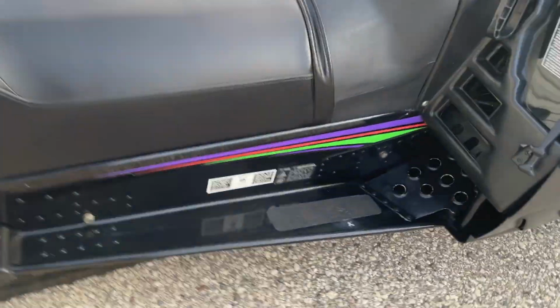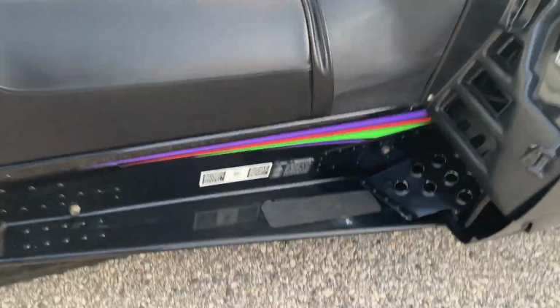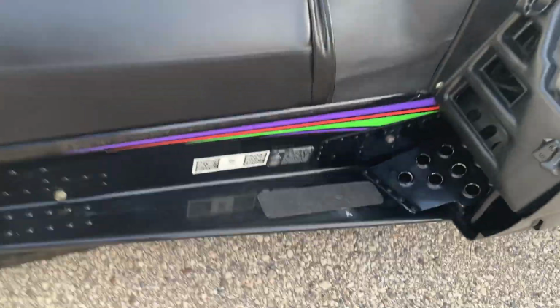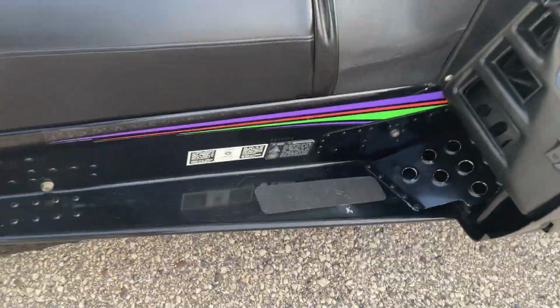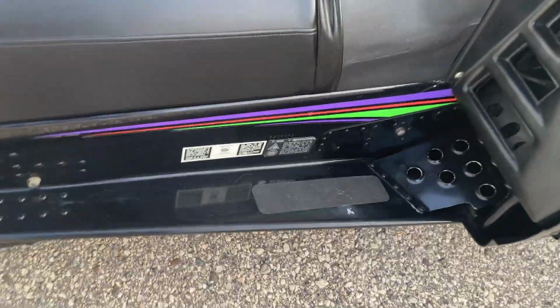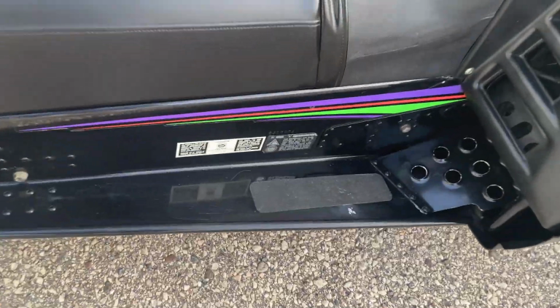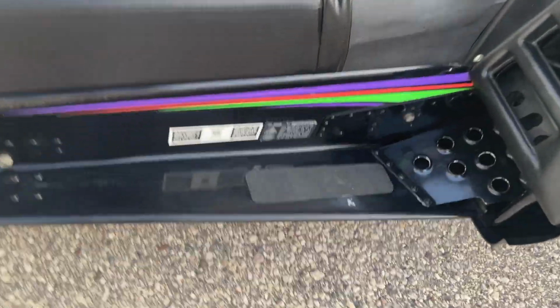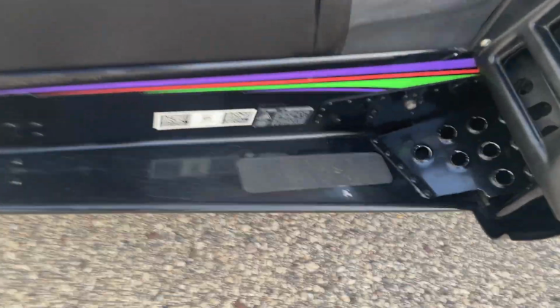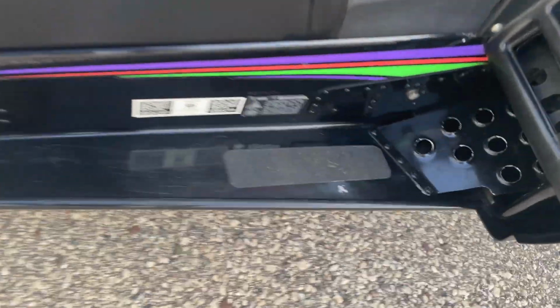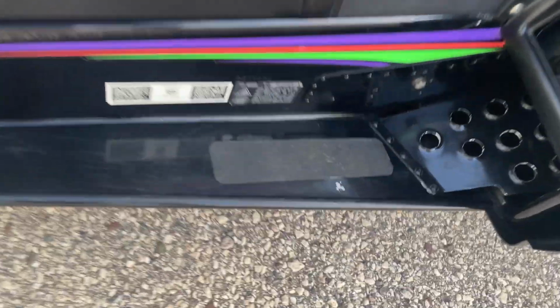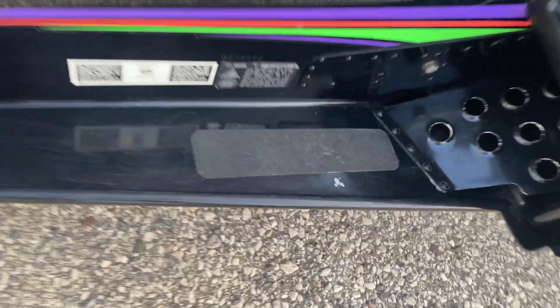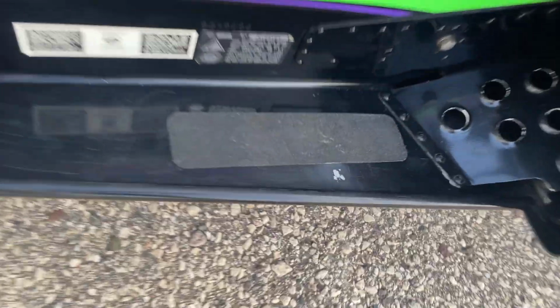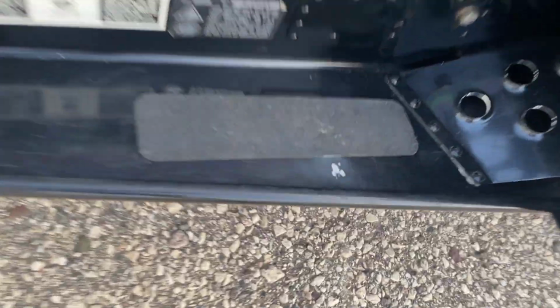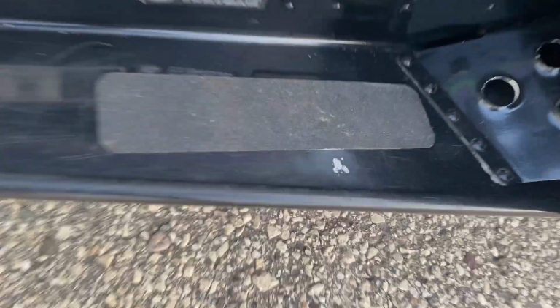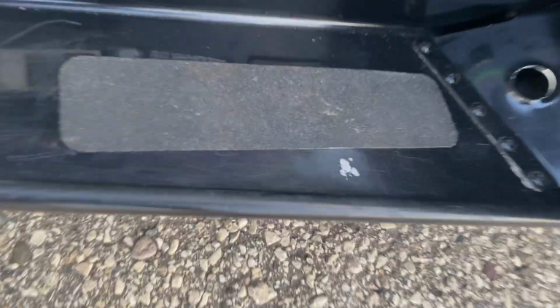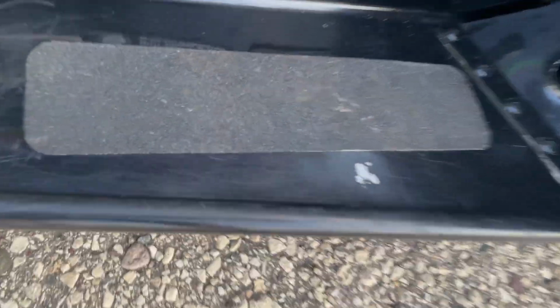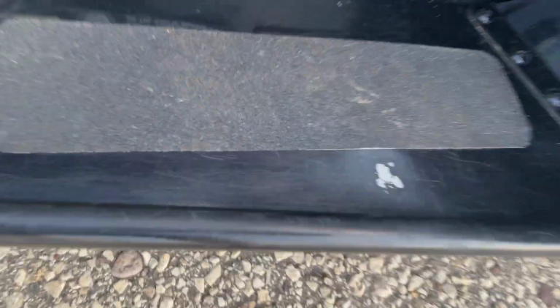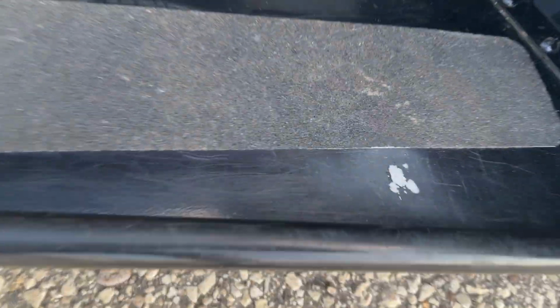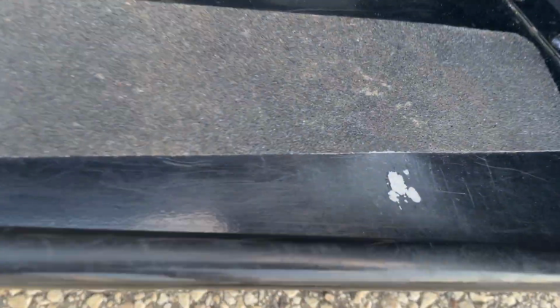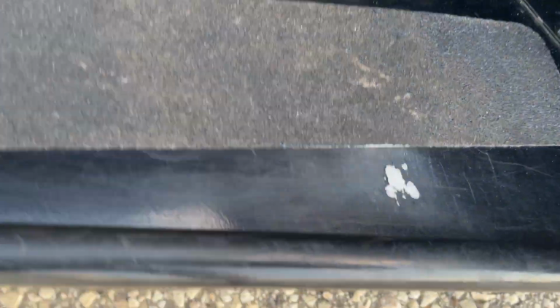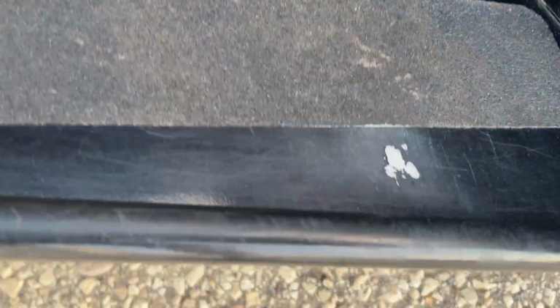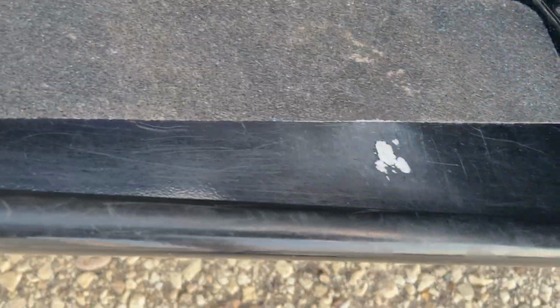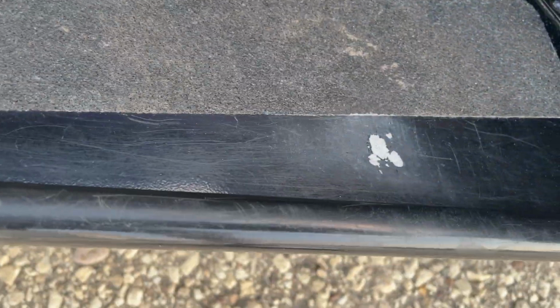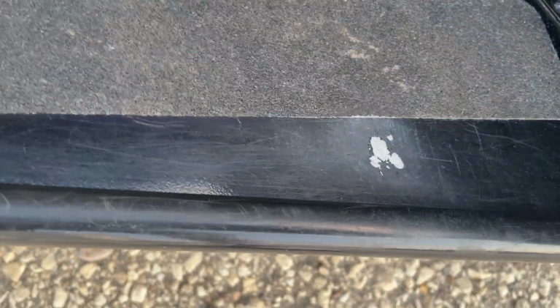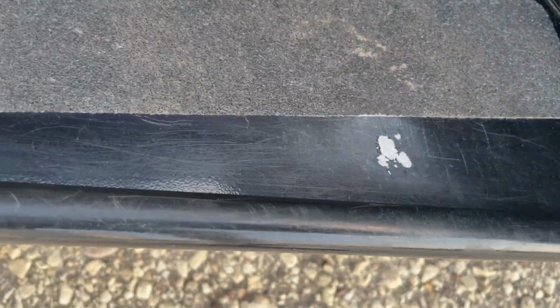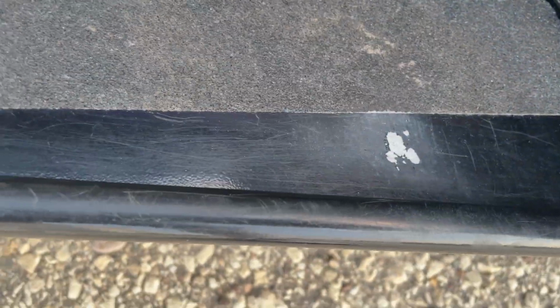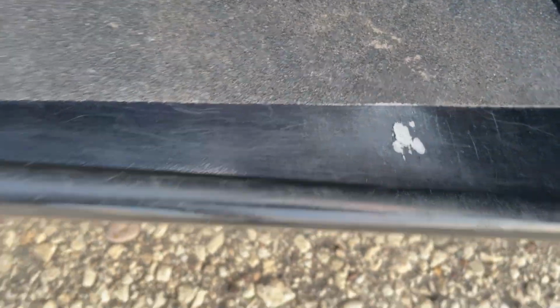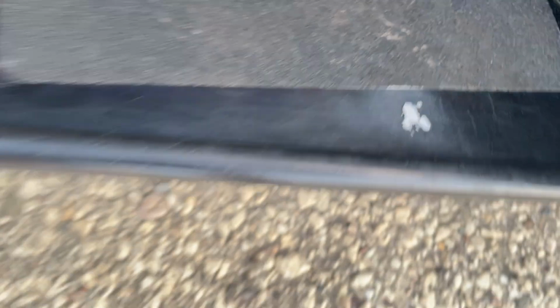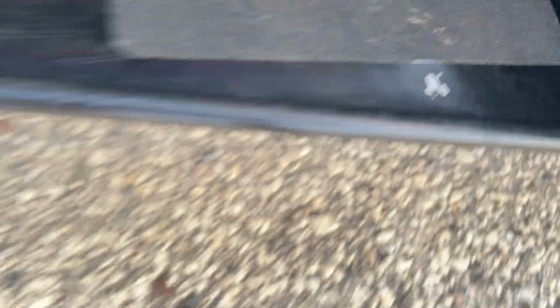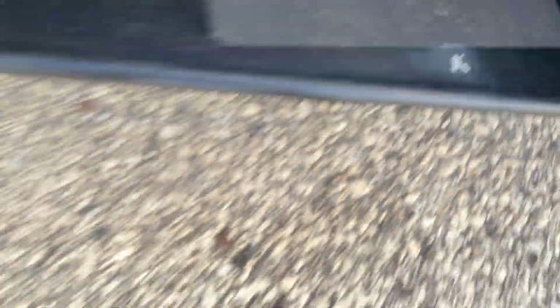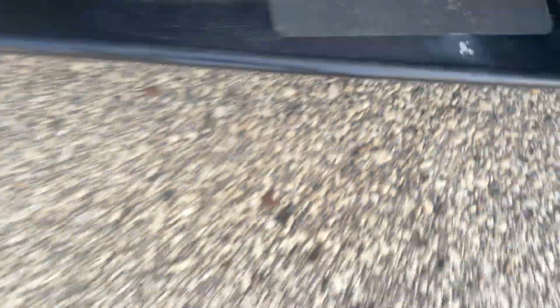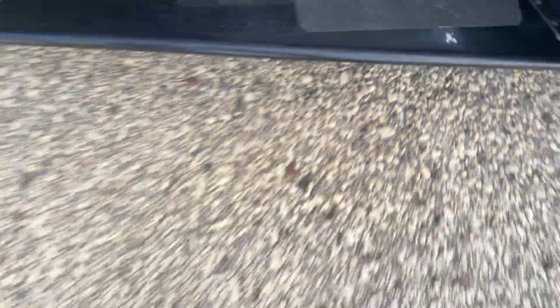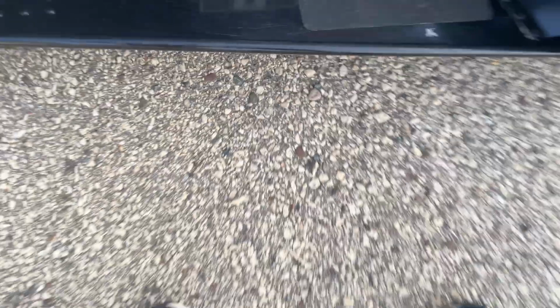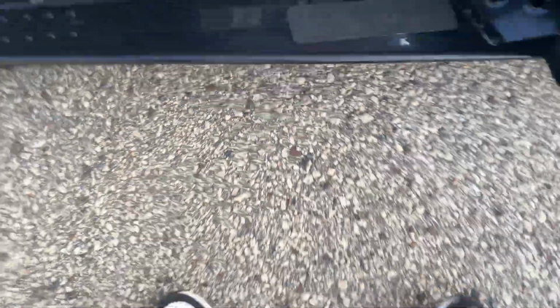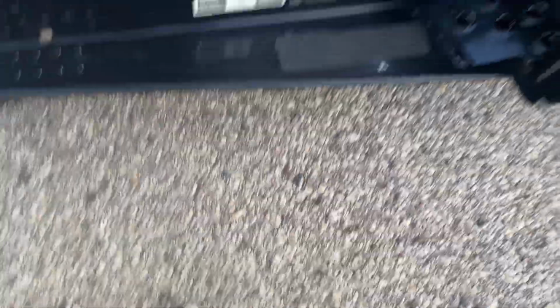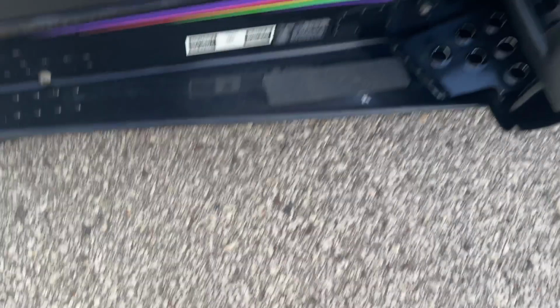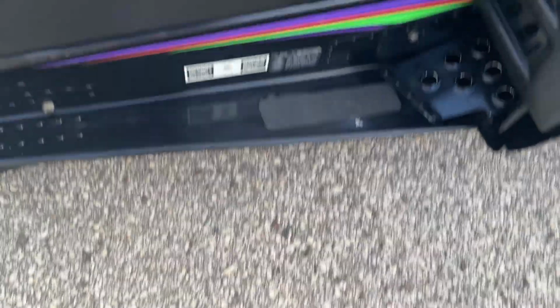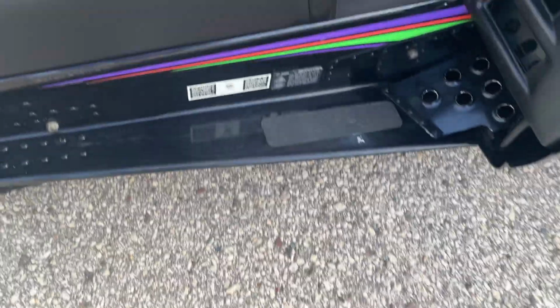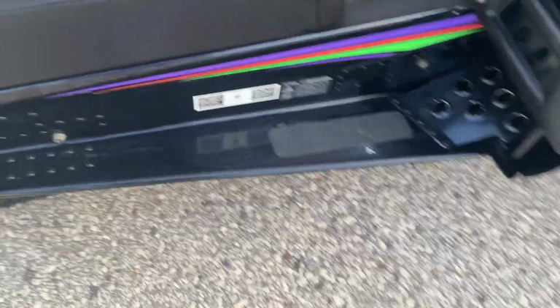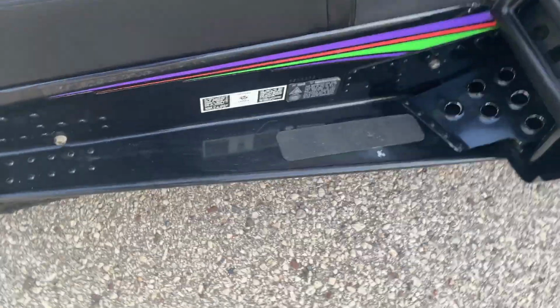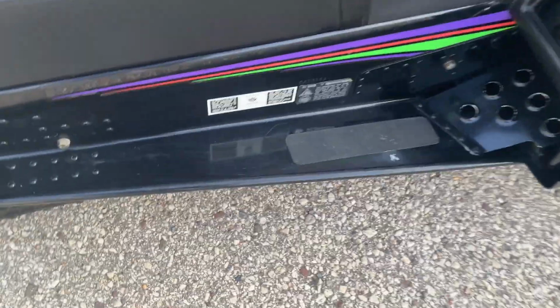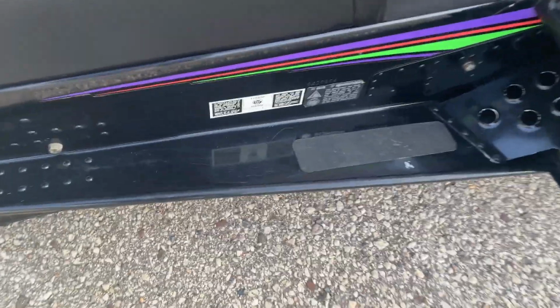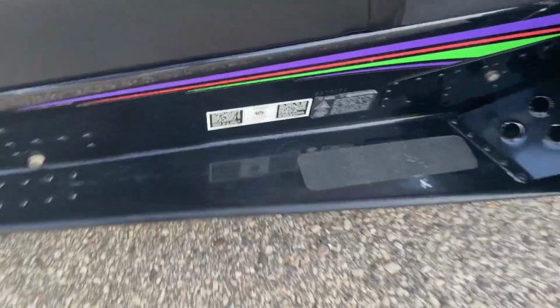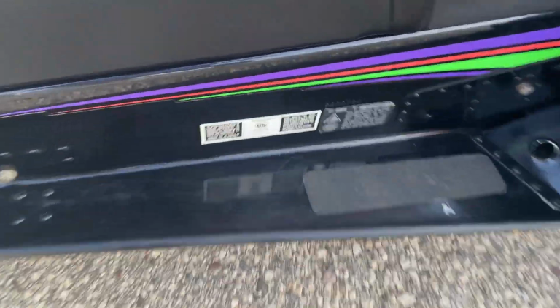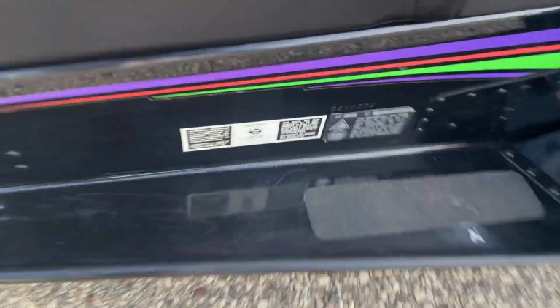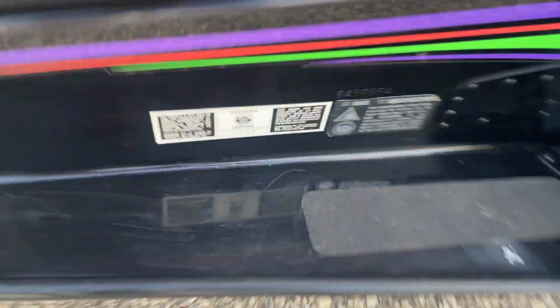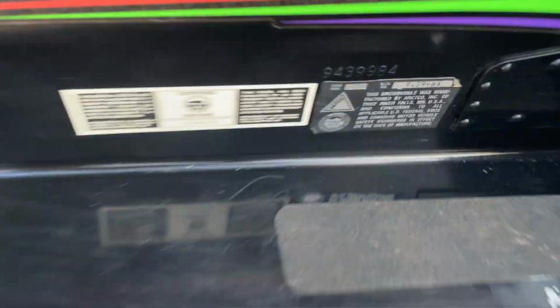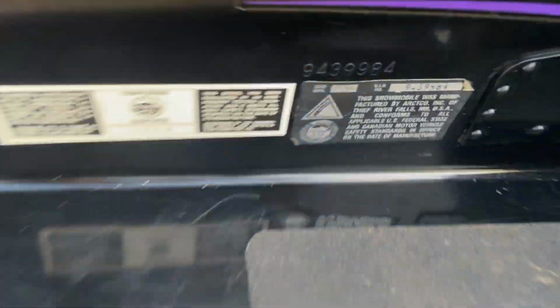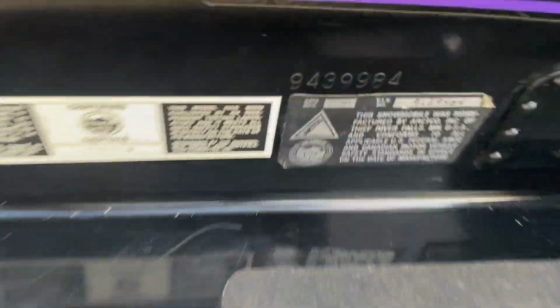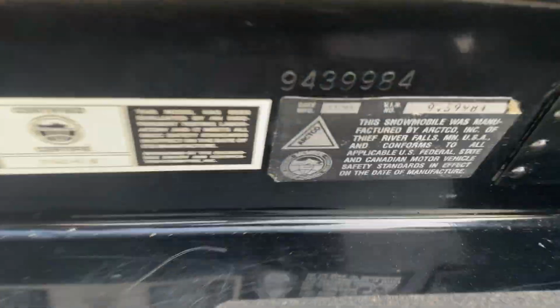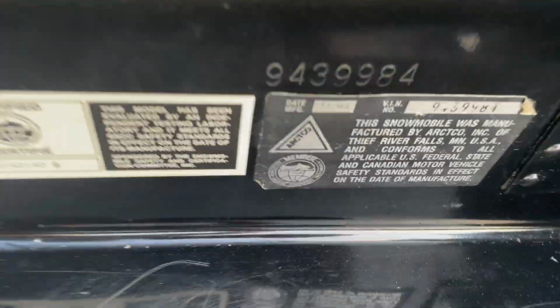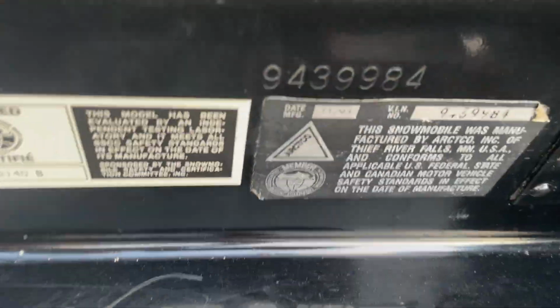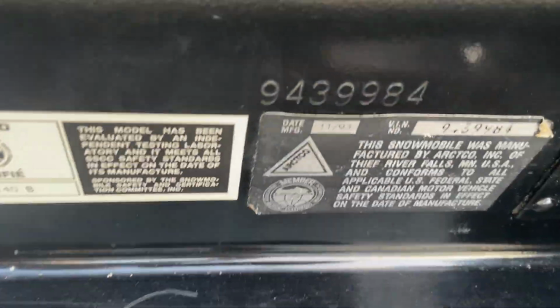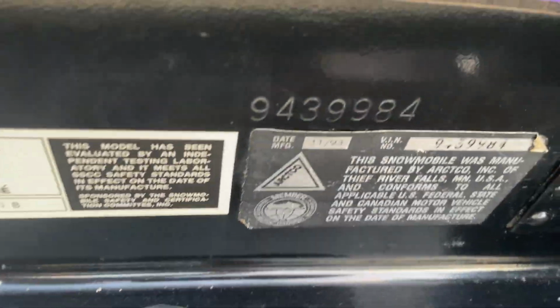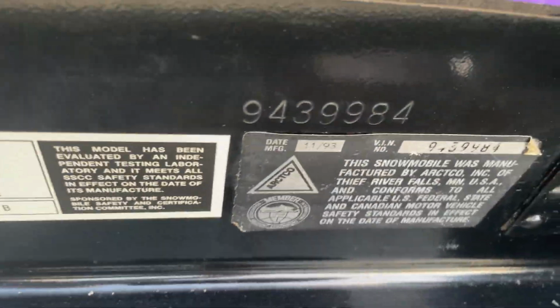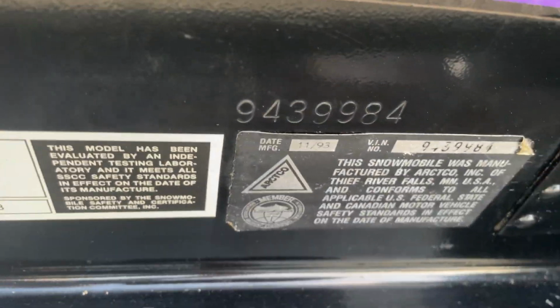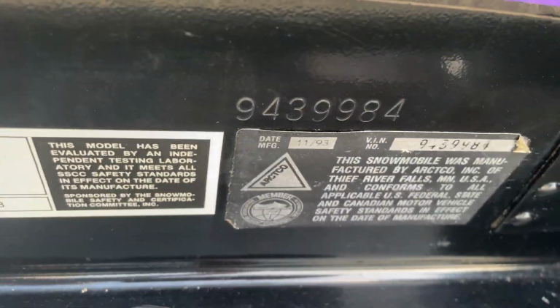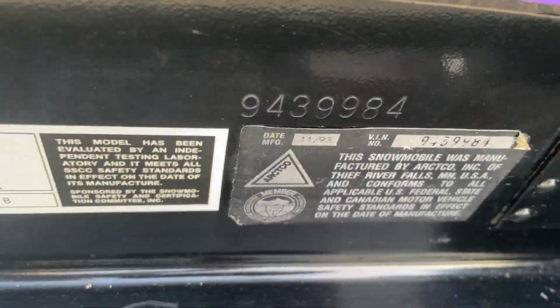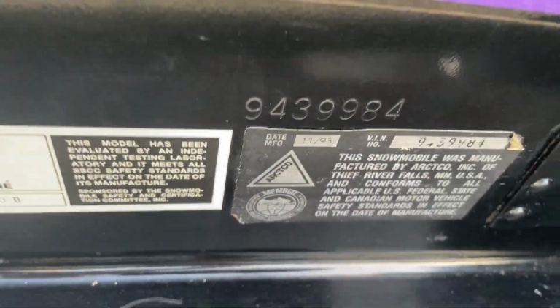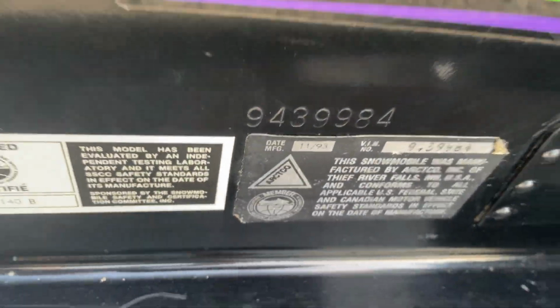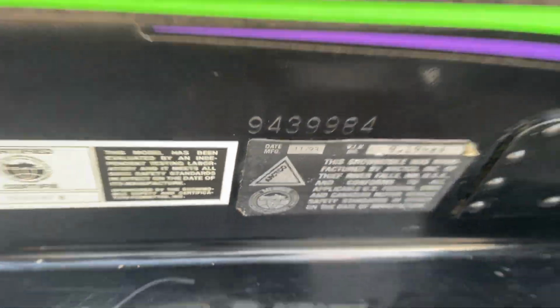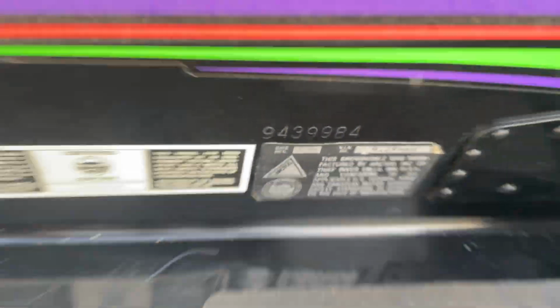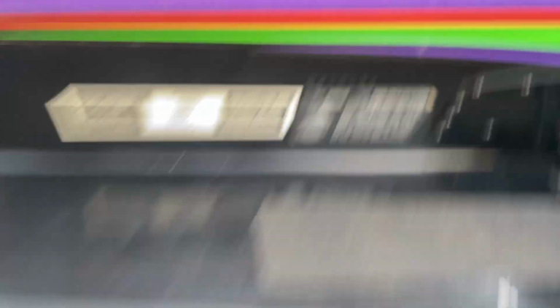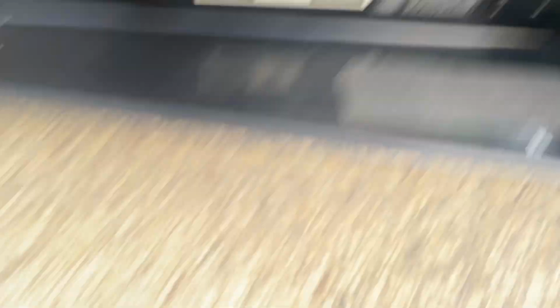There's running board paint wear there. Here's the serial number.